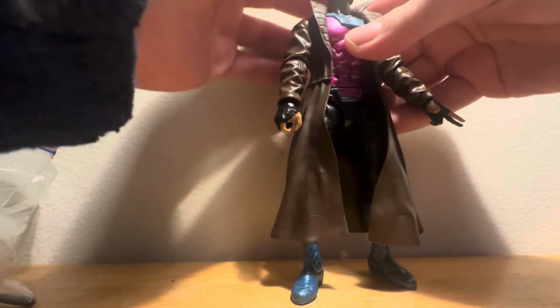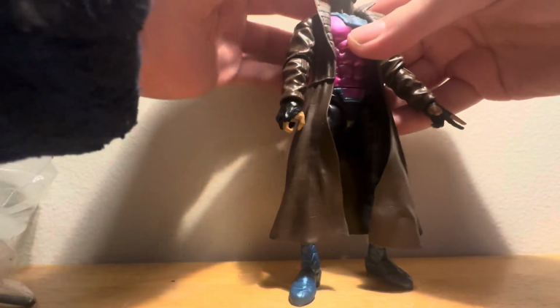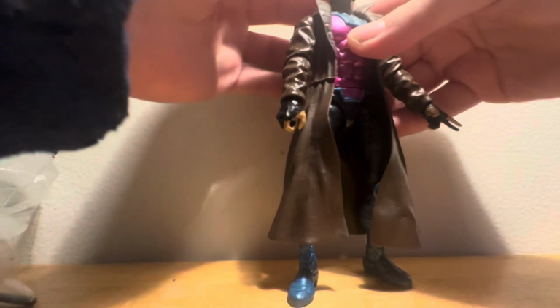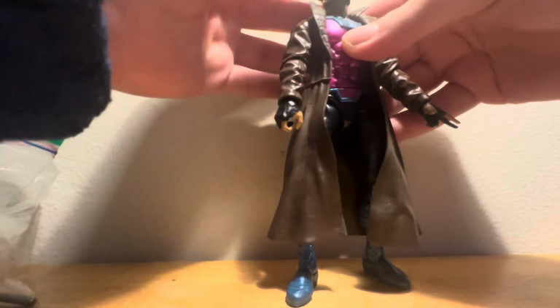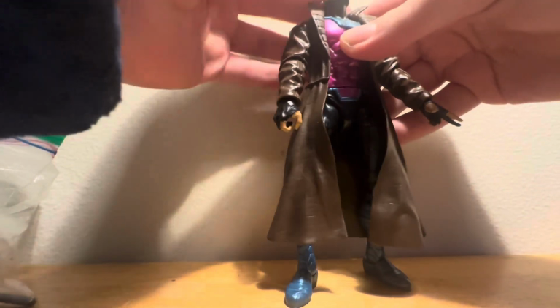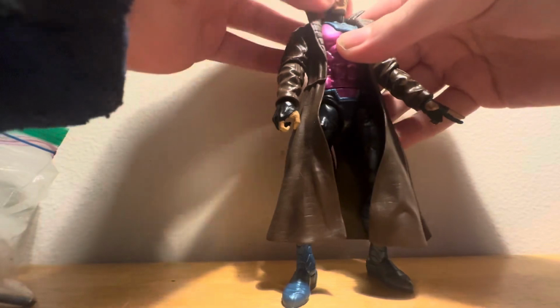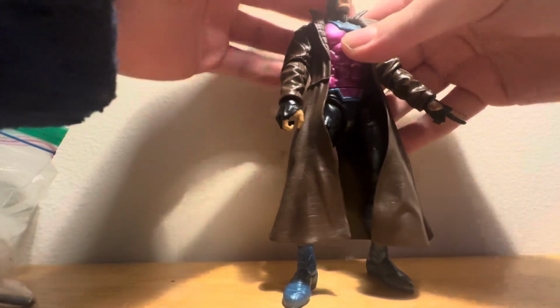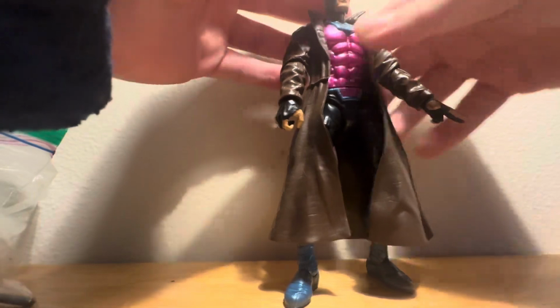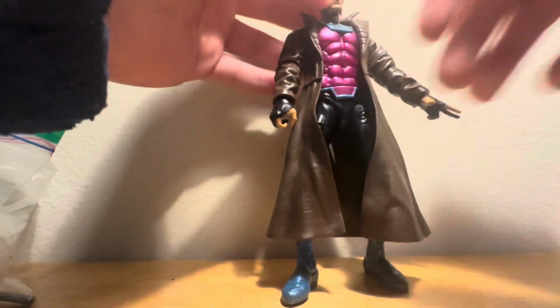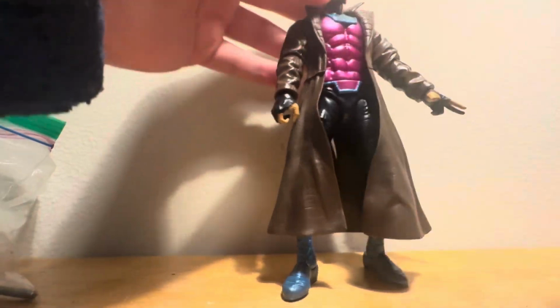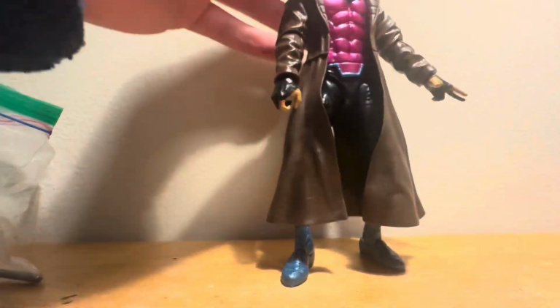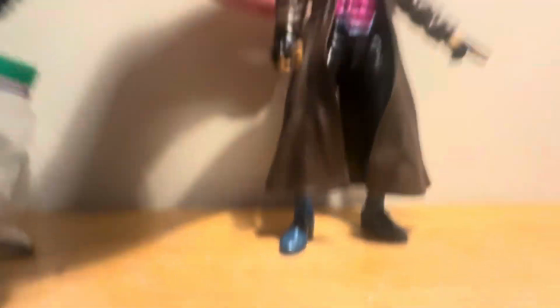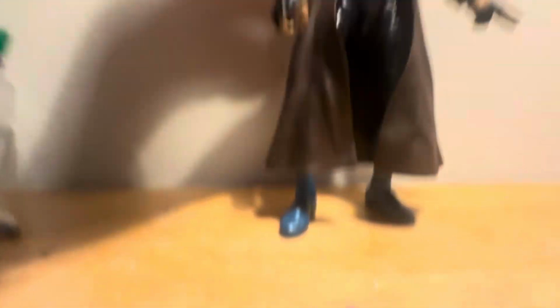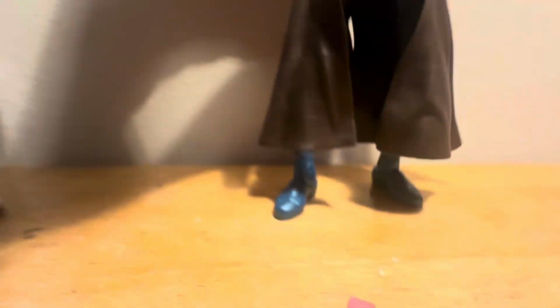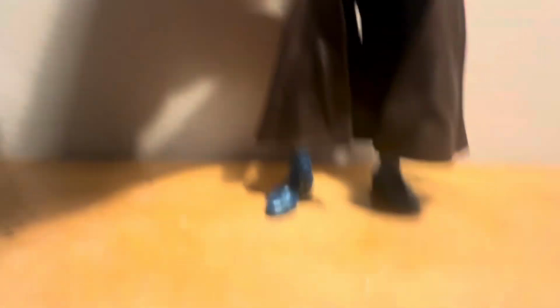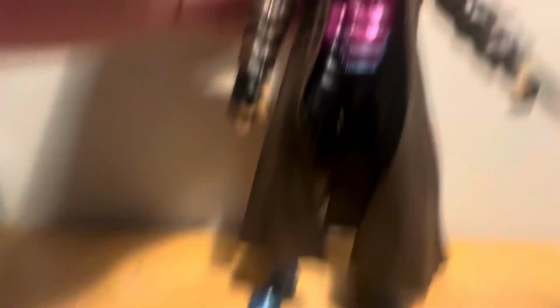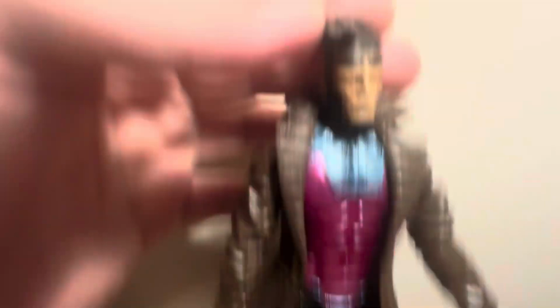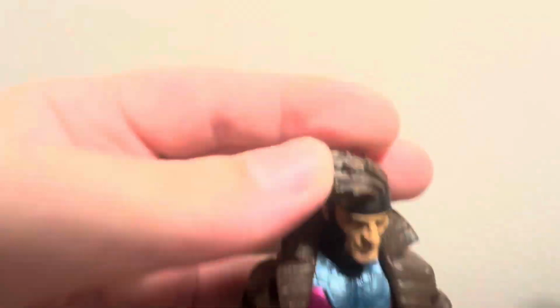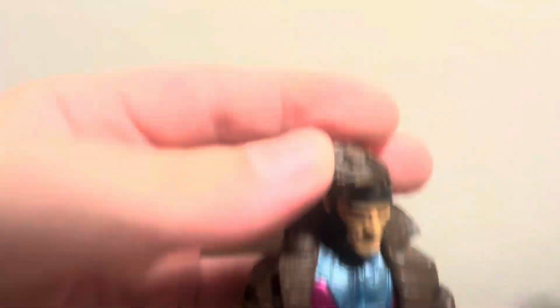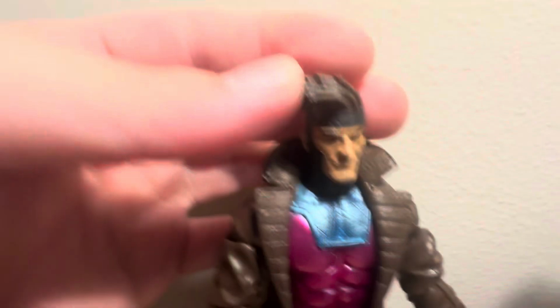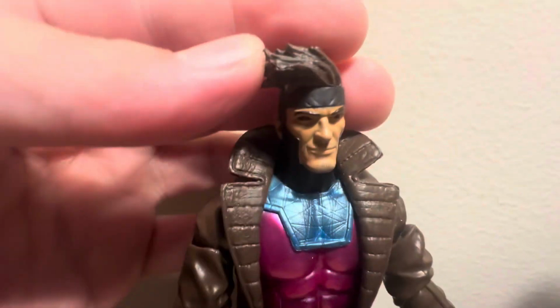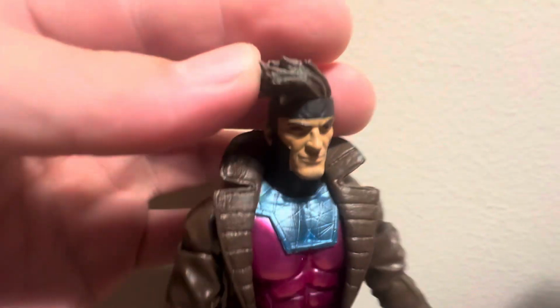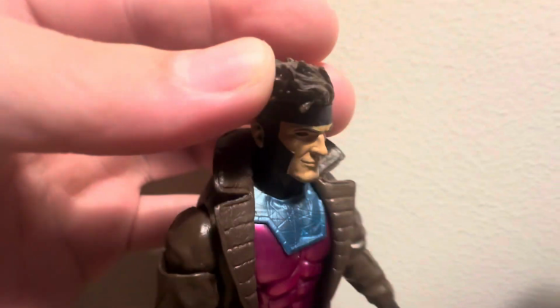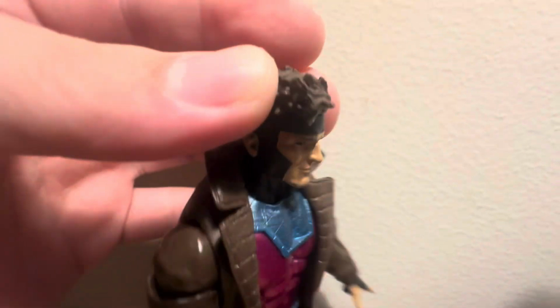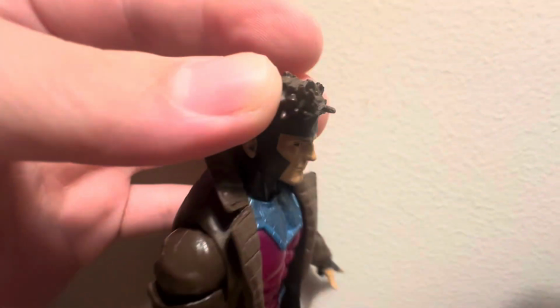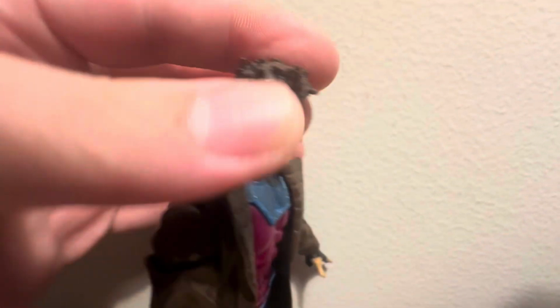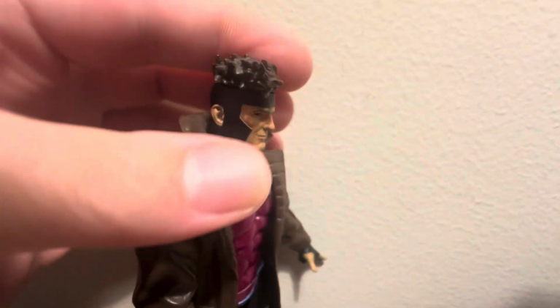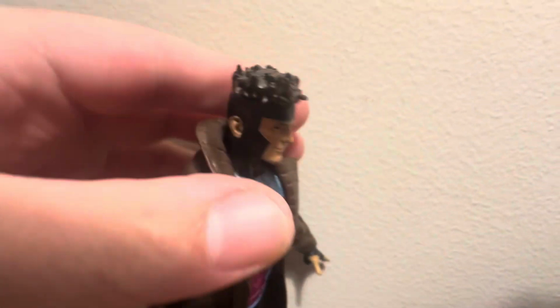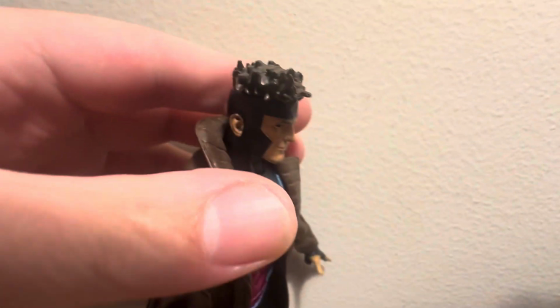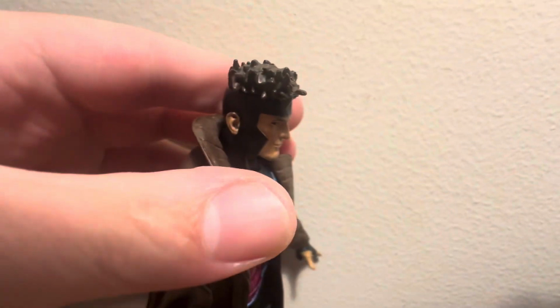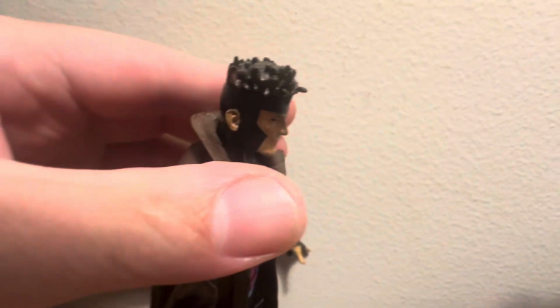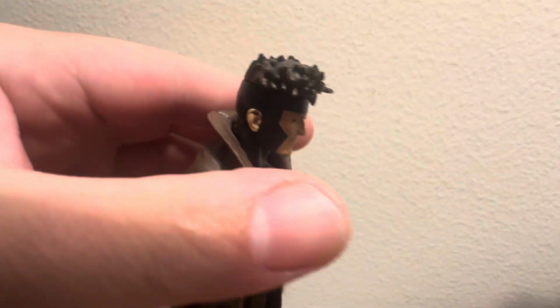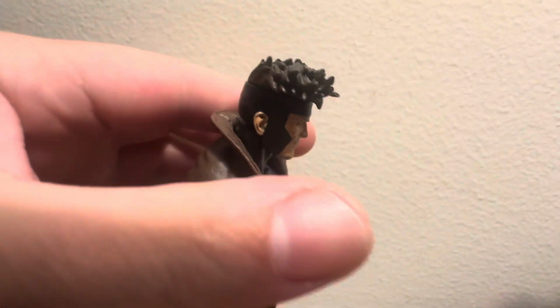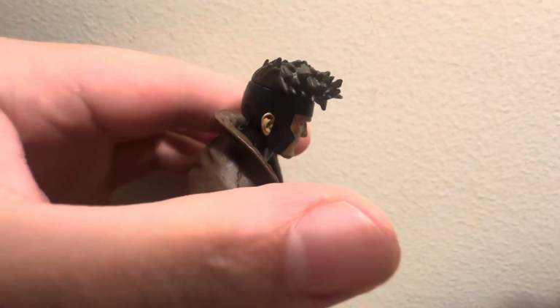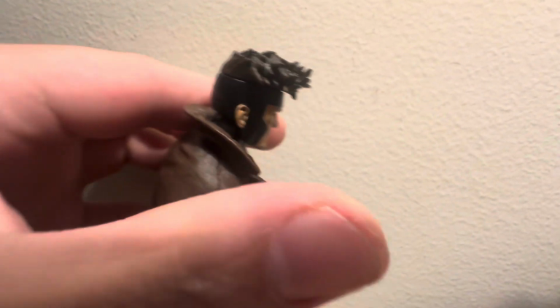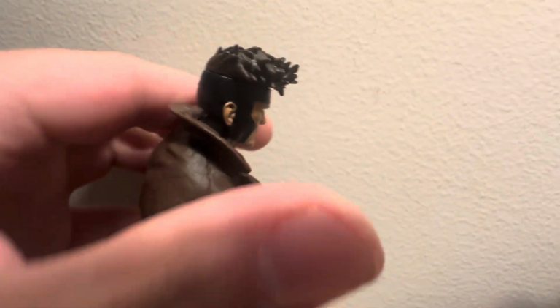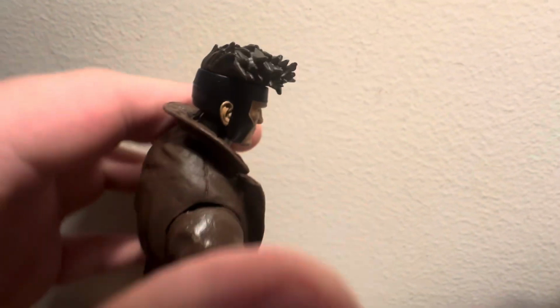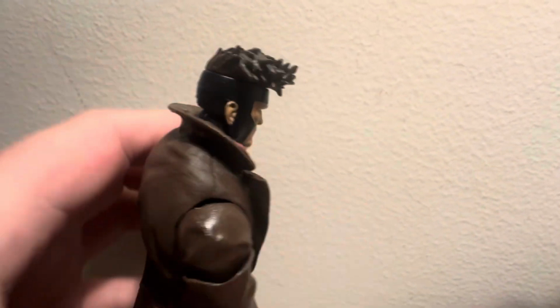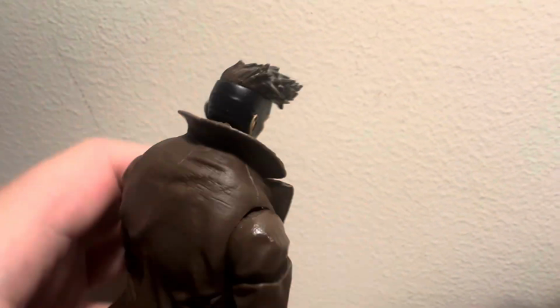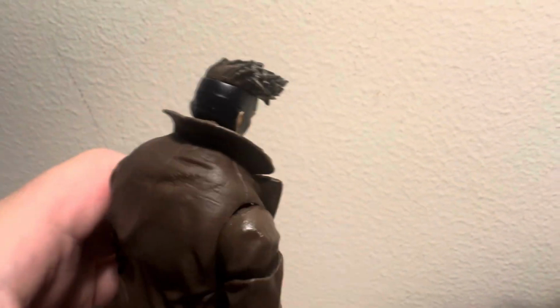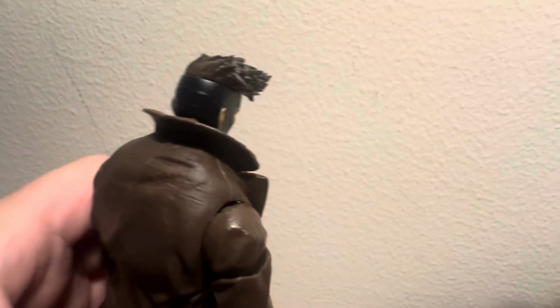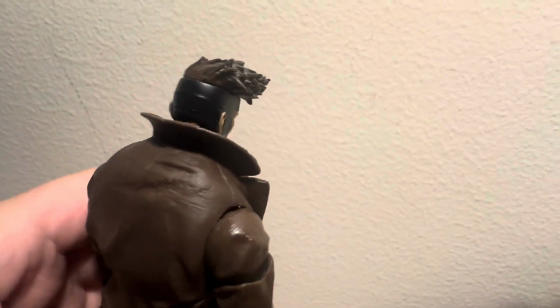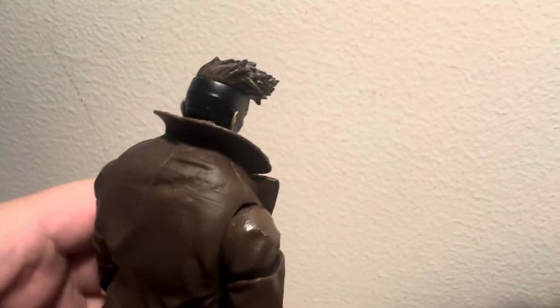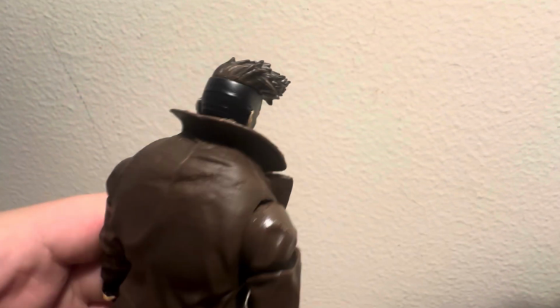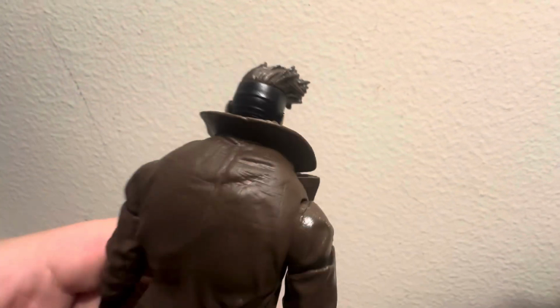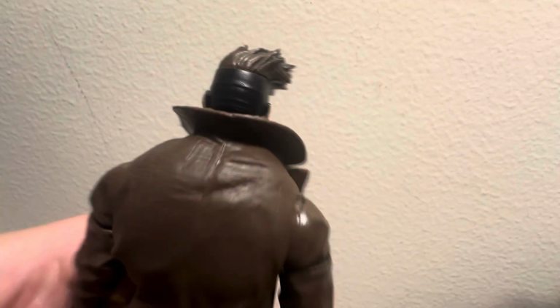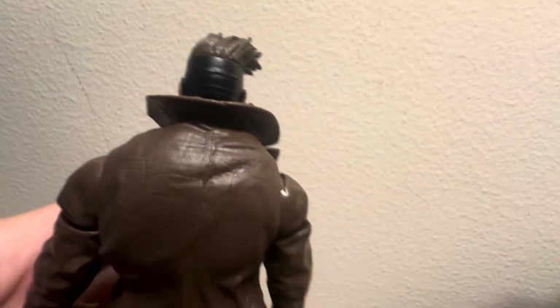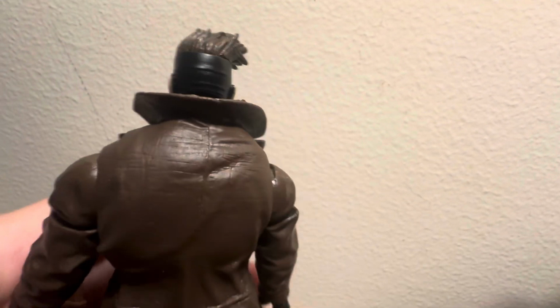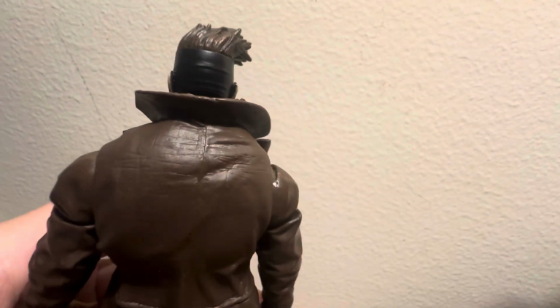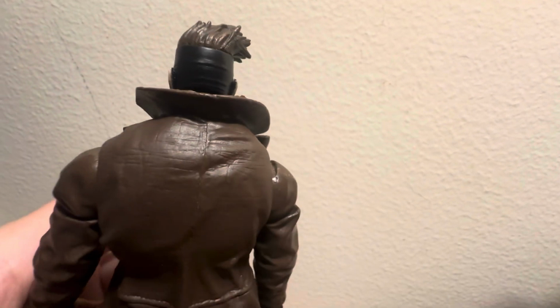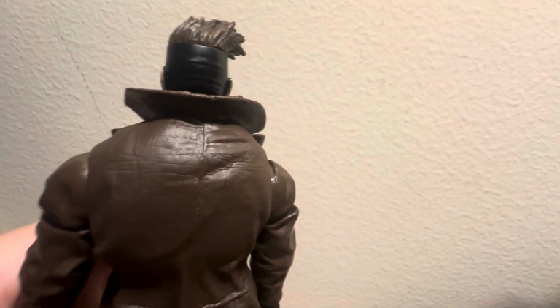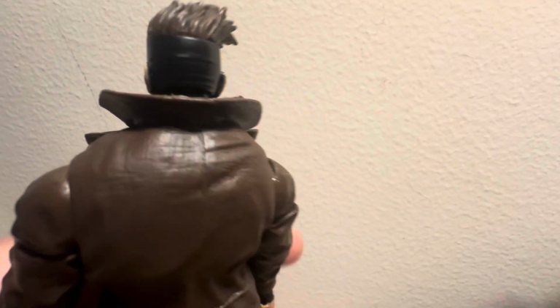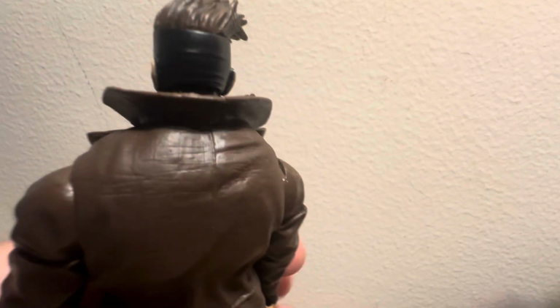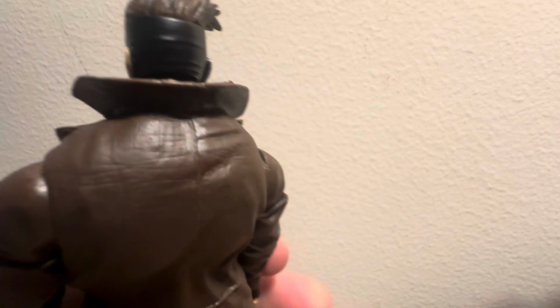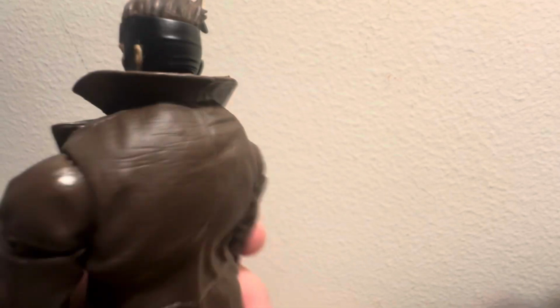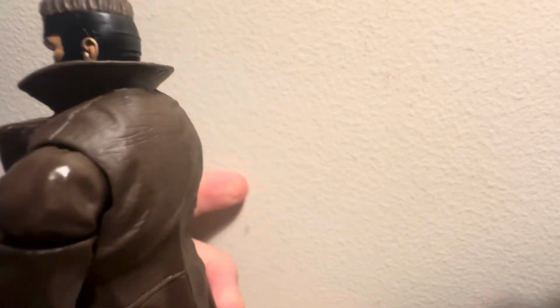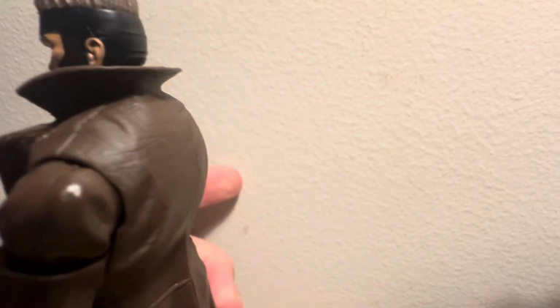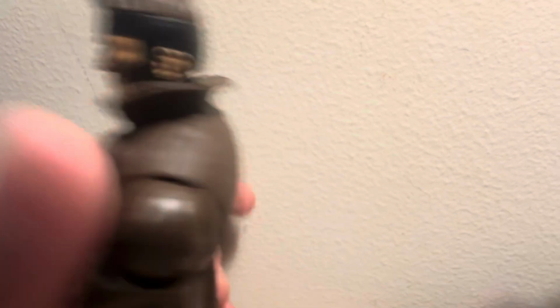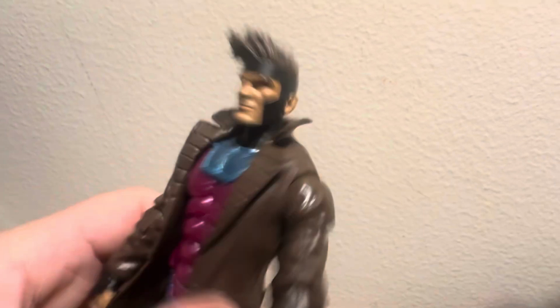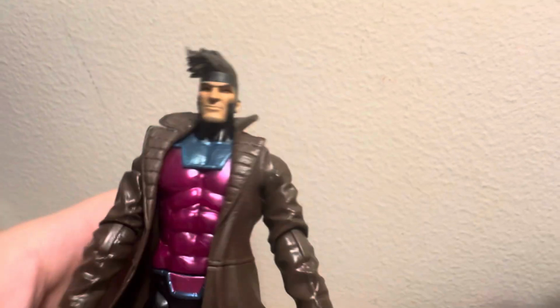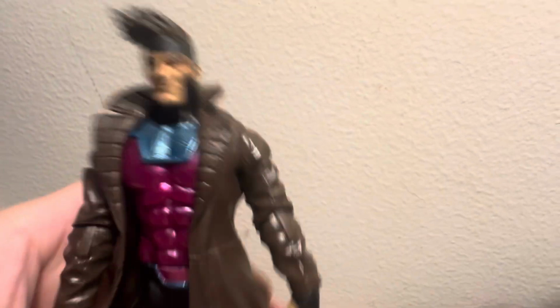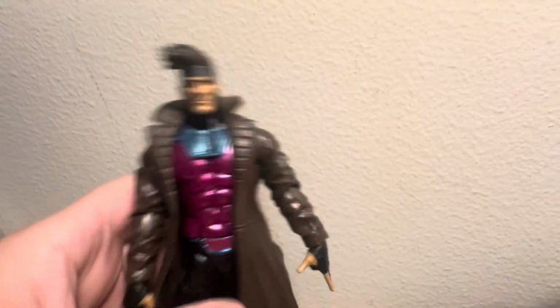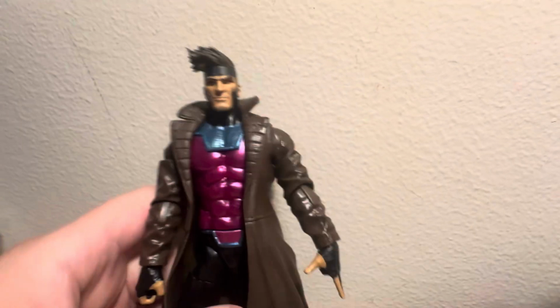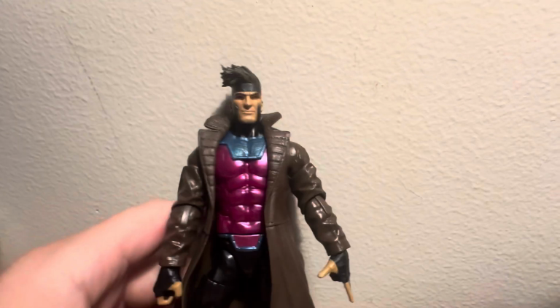And then we got the head sculpt — the hair is really nice. Around the bandana, around the head sculpt. This is pretty cool.